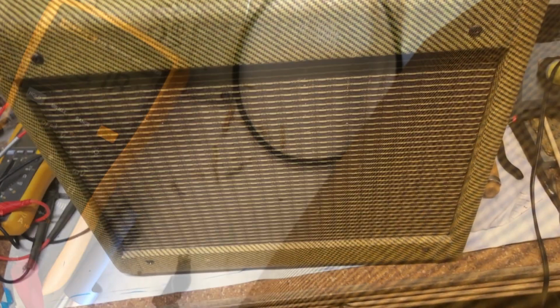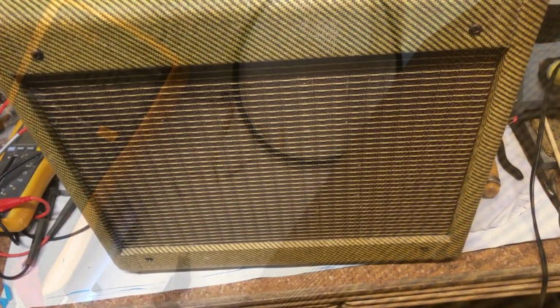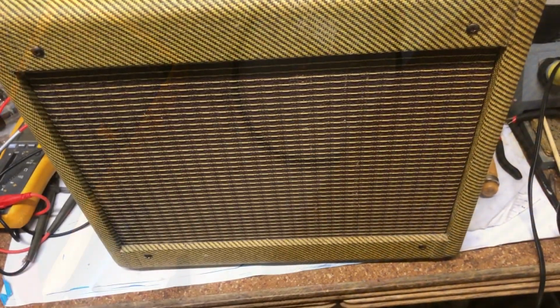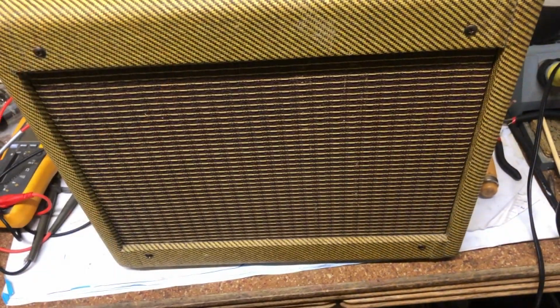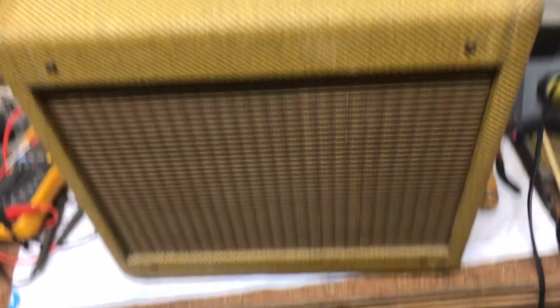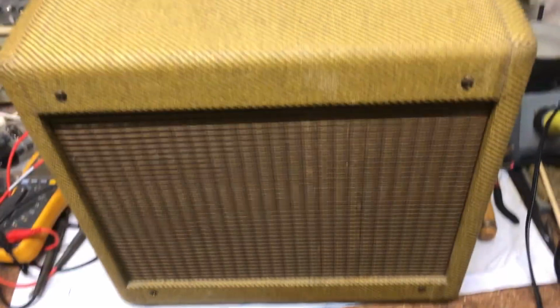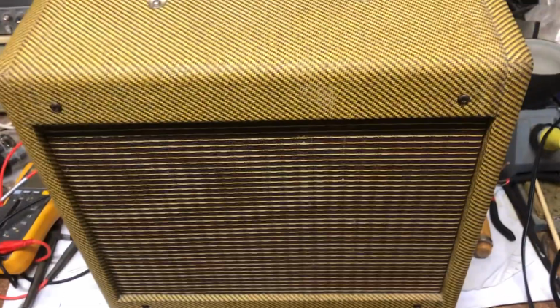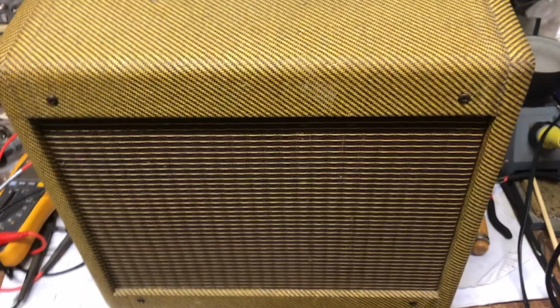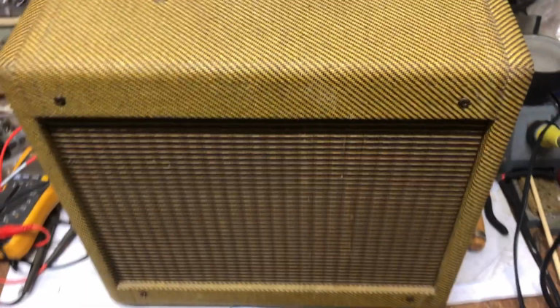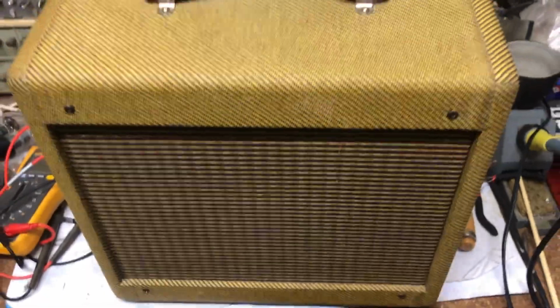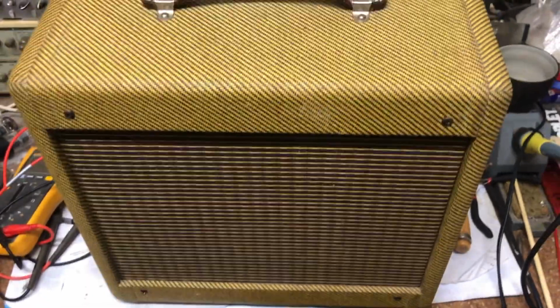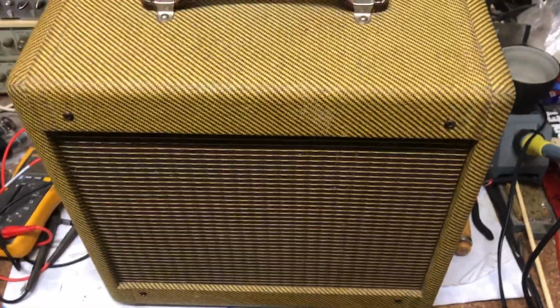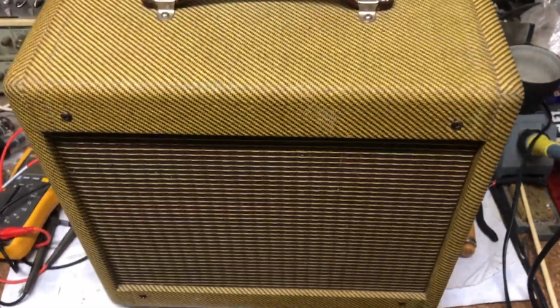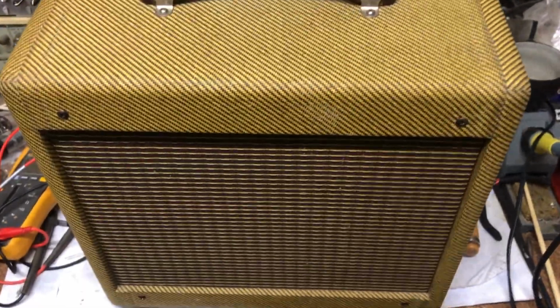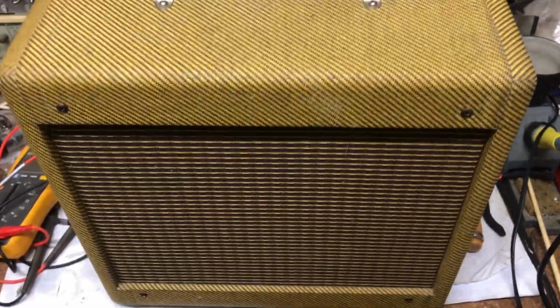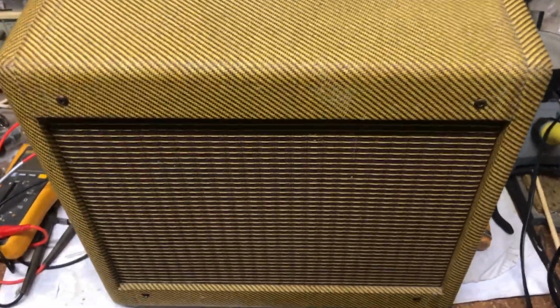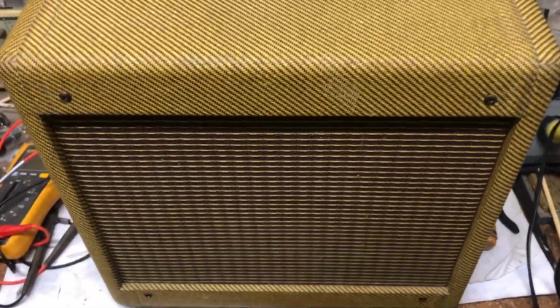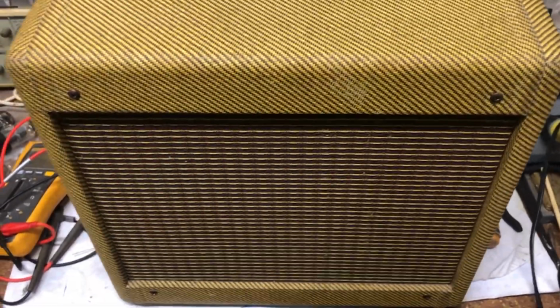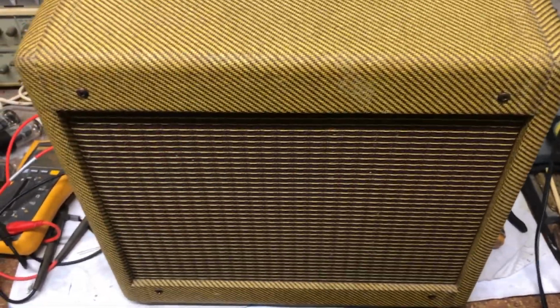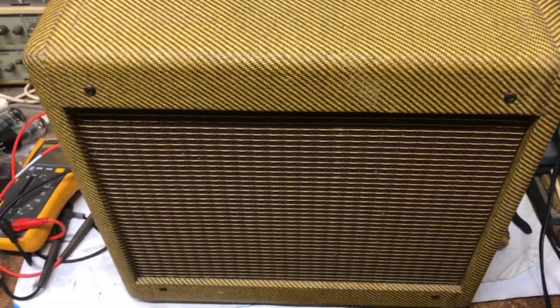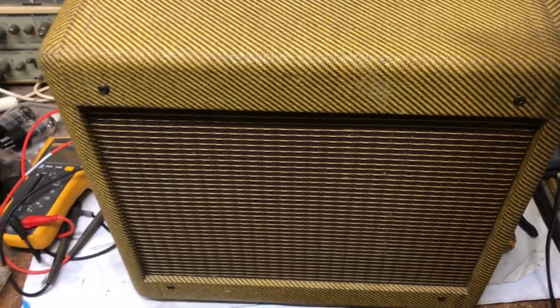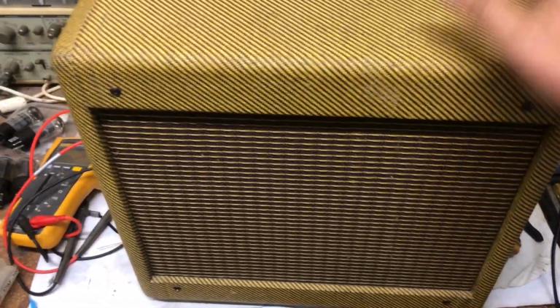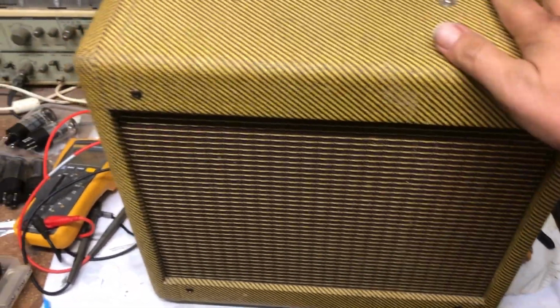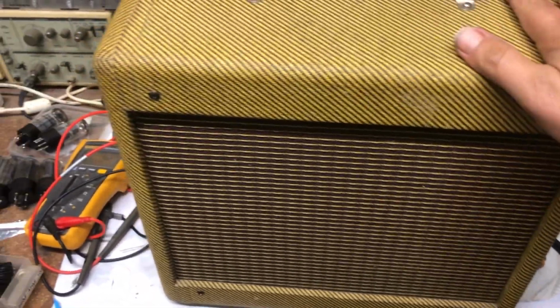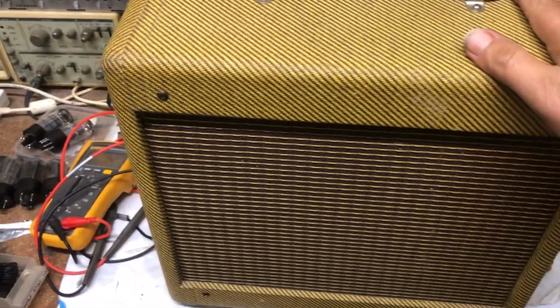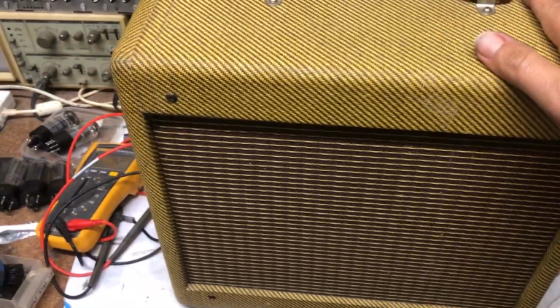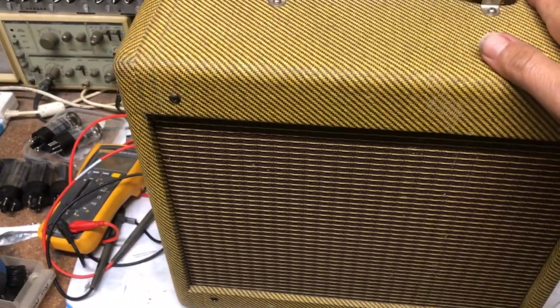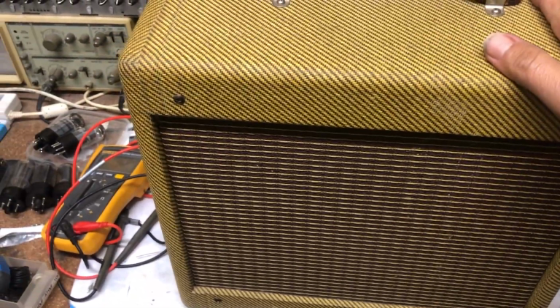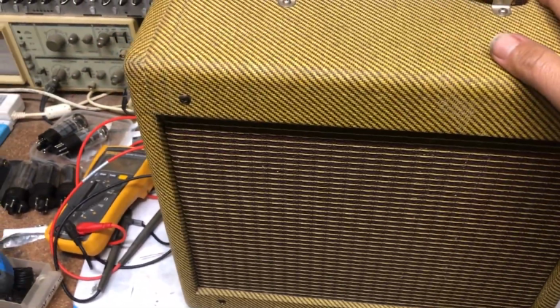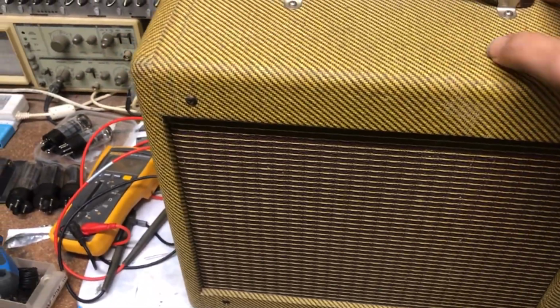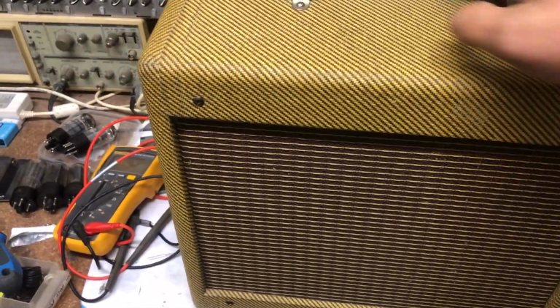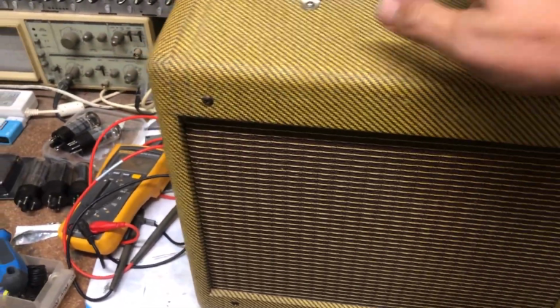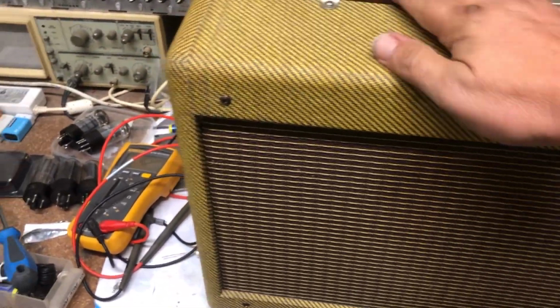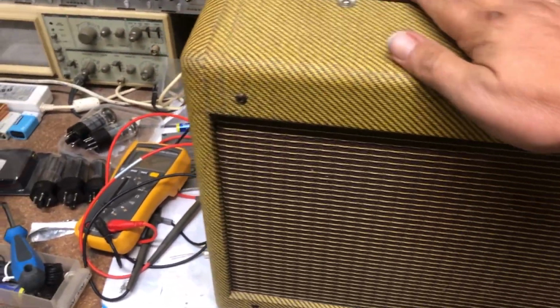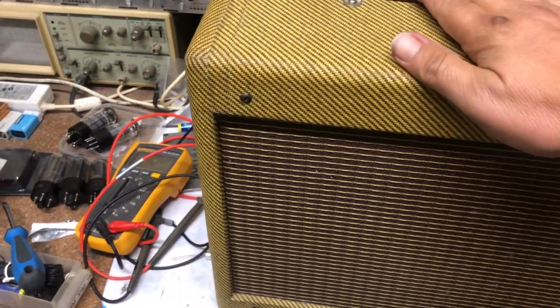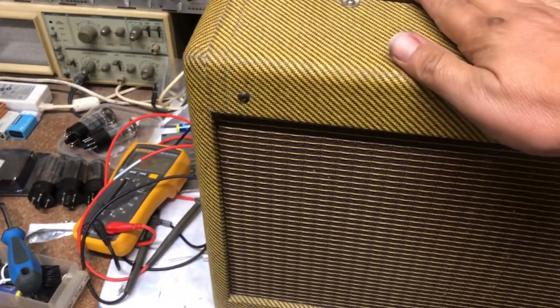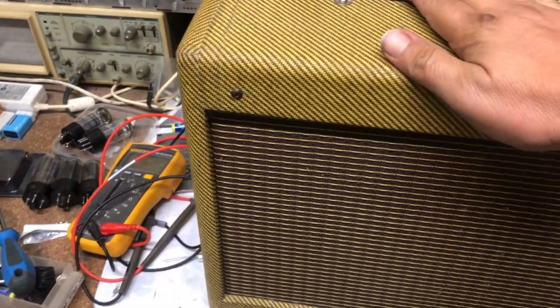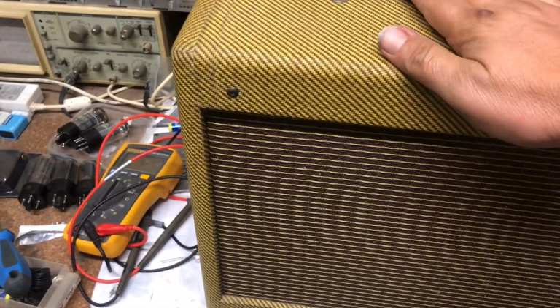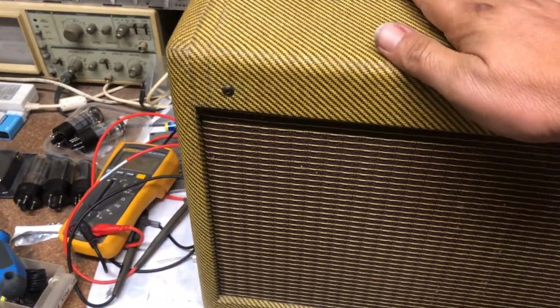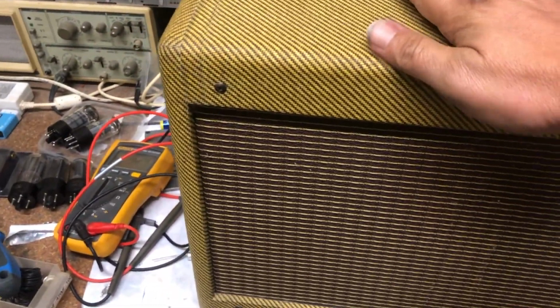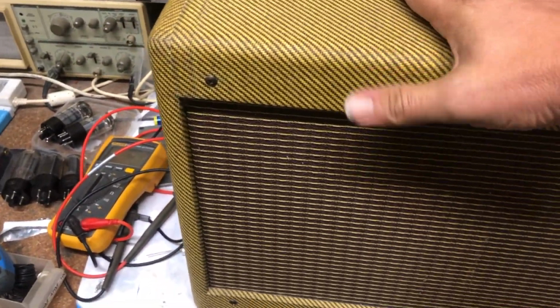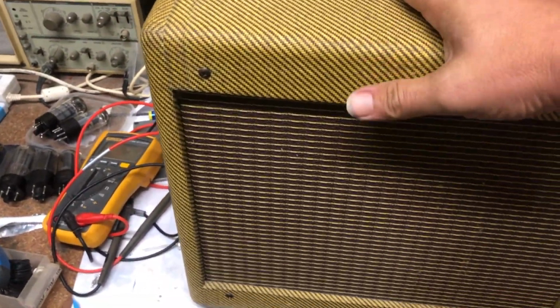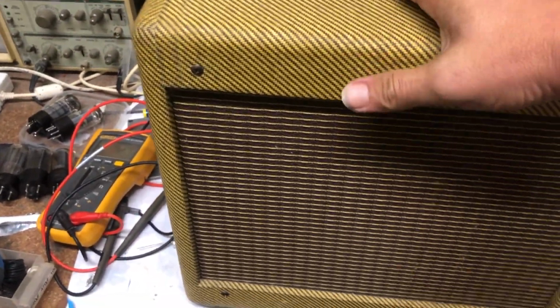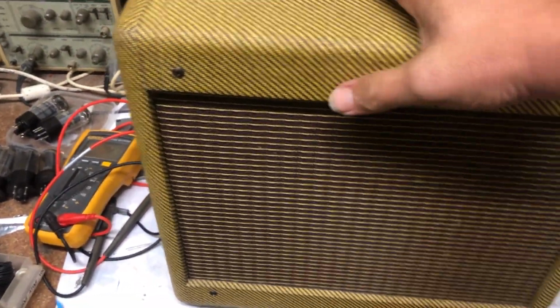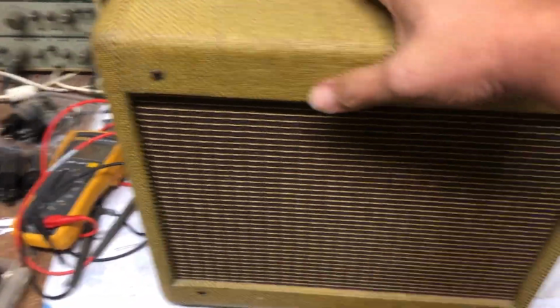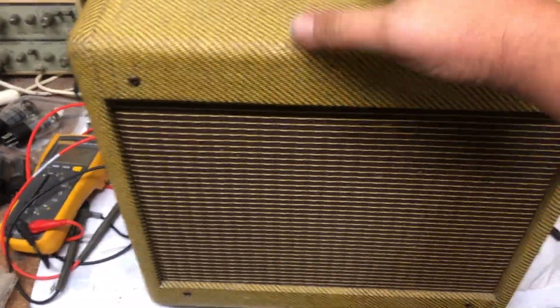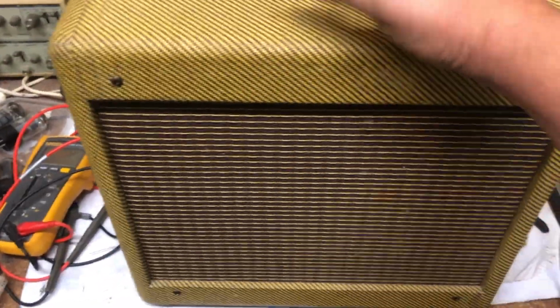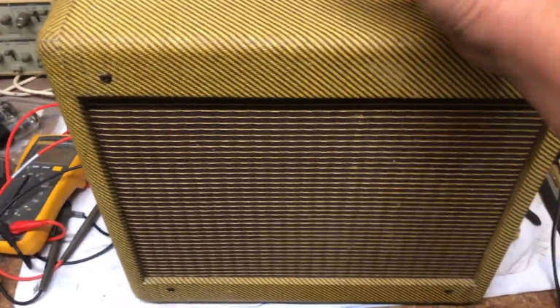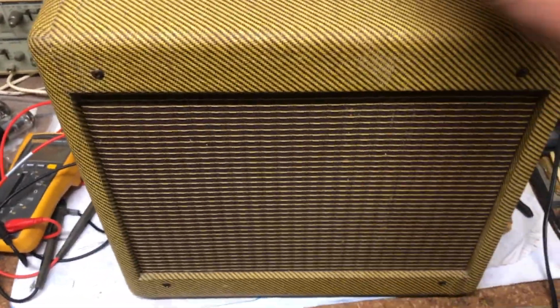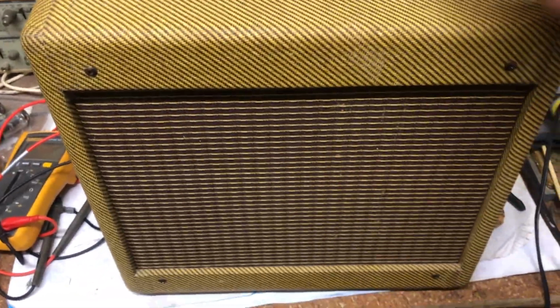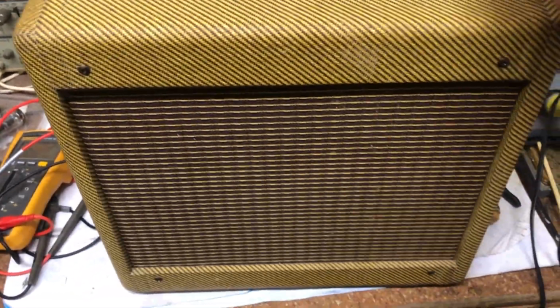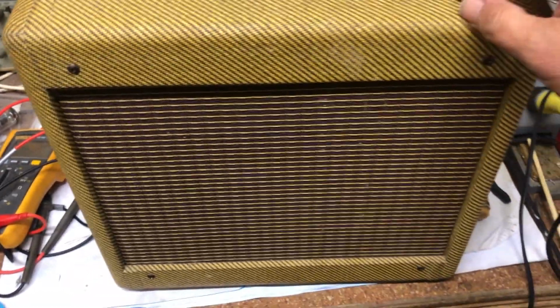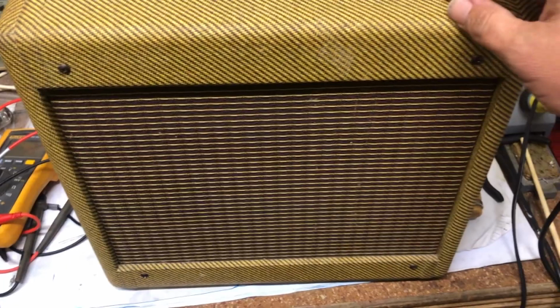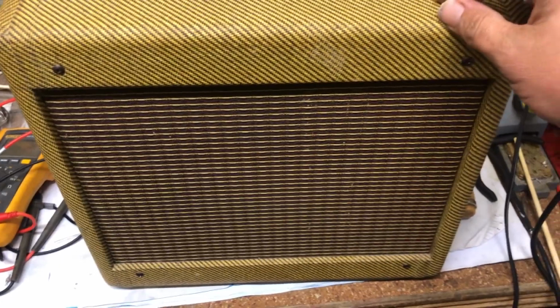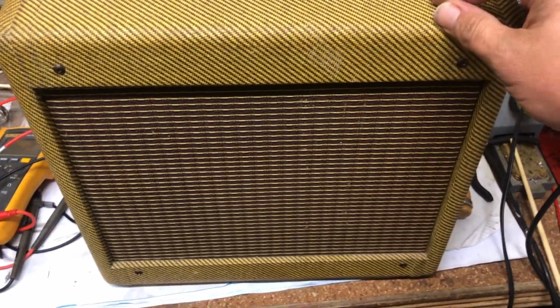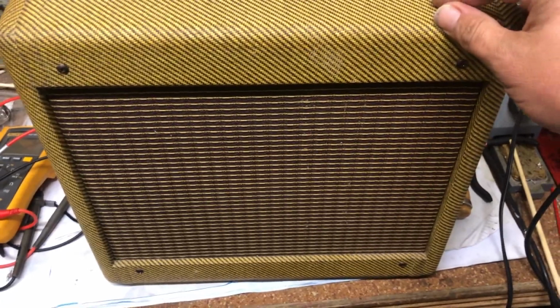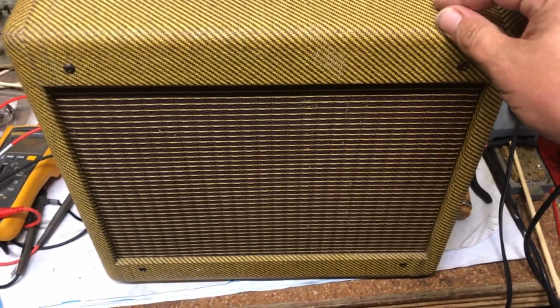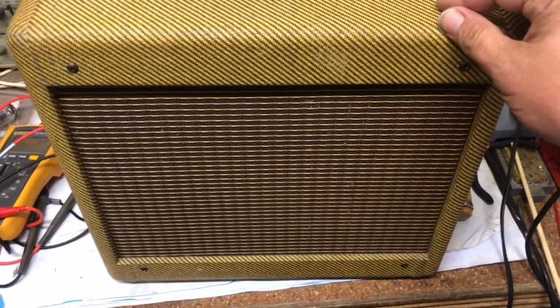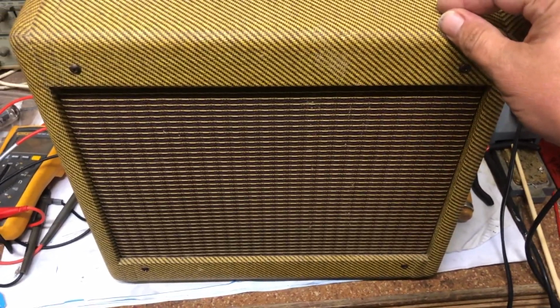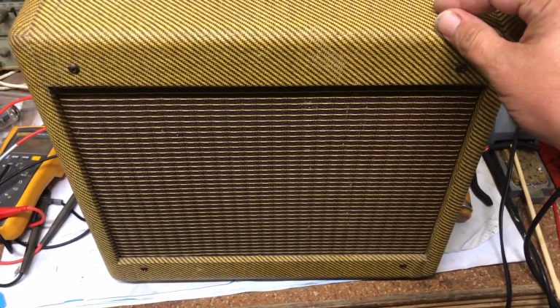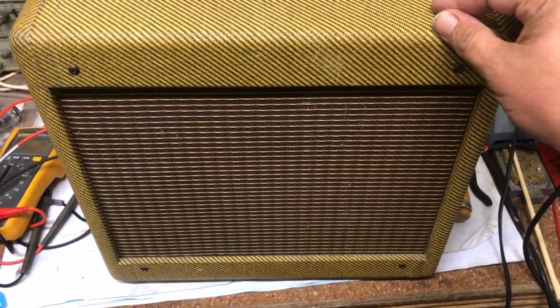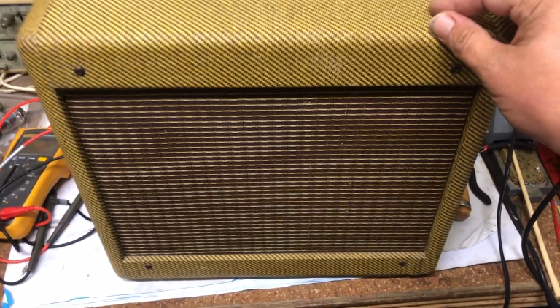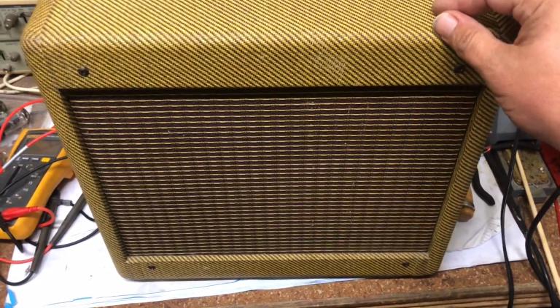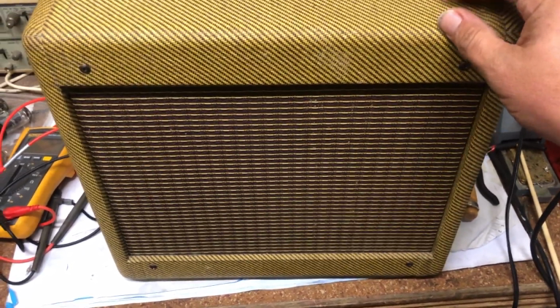That's enough for now from the little champ. I'm gonna play it for a while, try it out. I think it does sound a whole lot better.